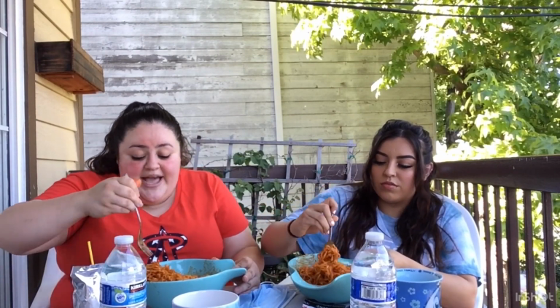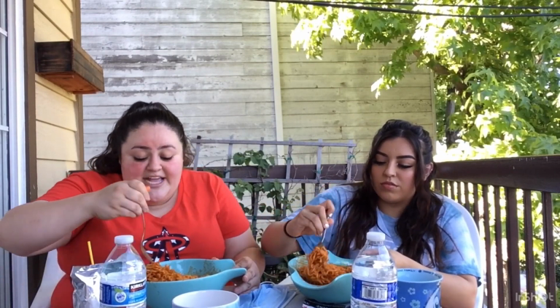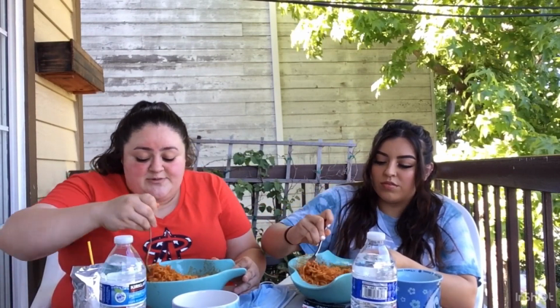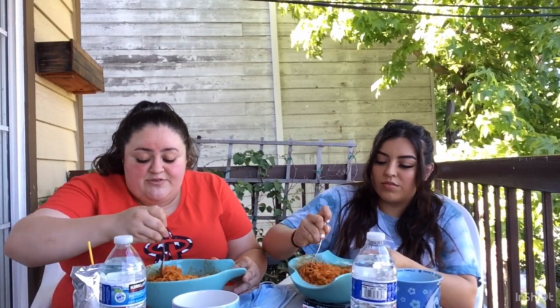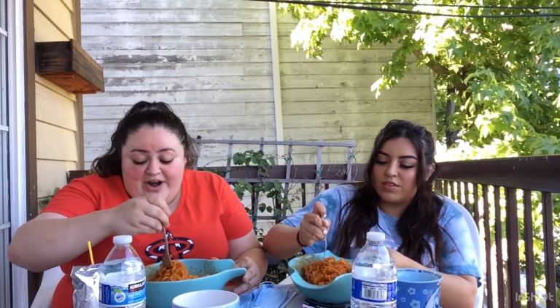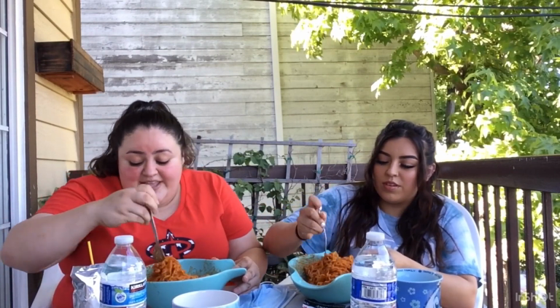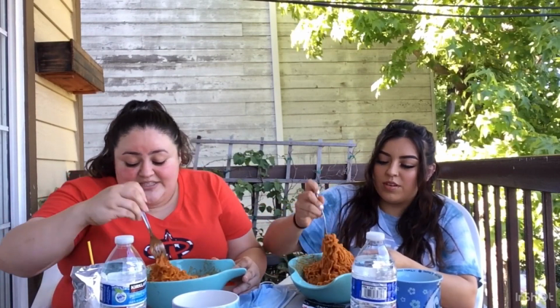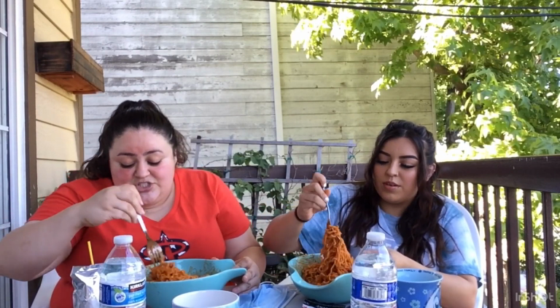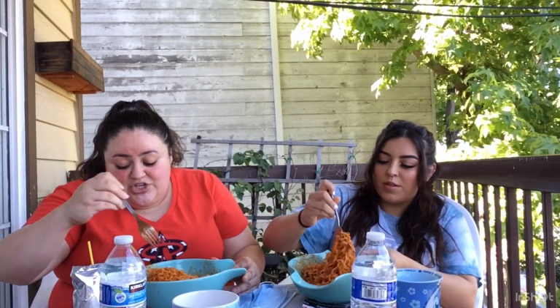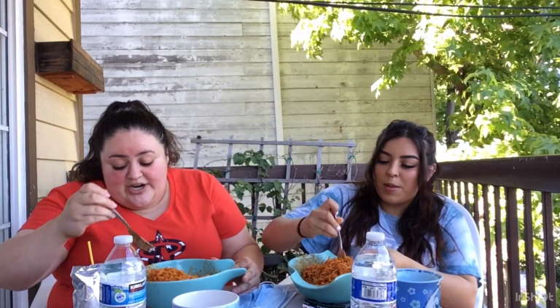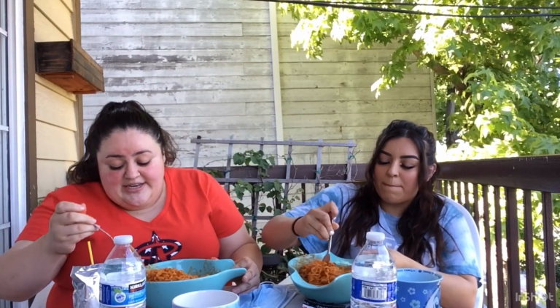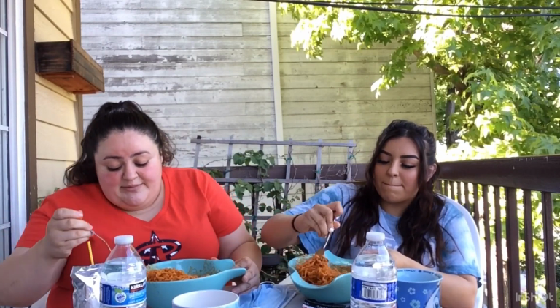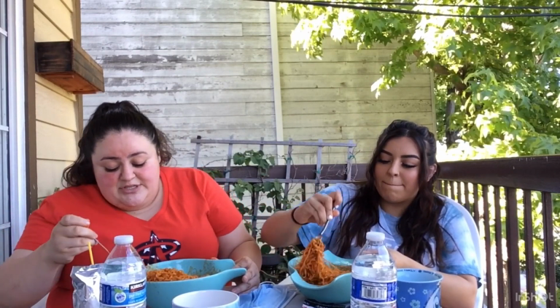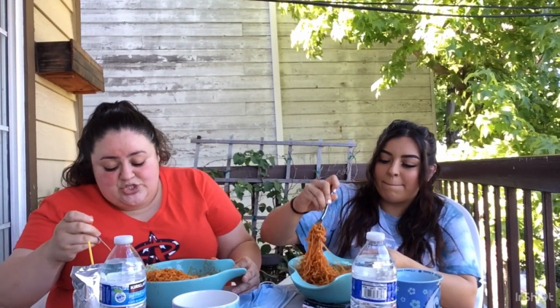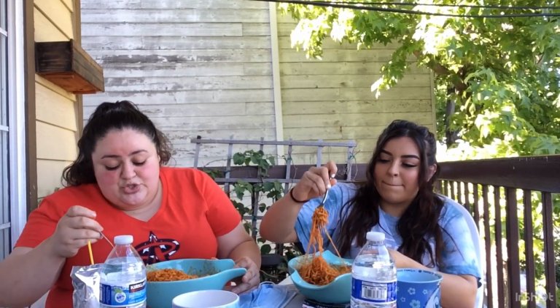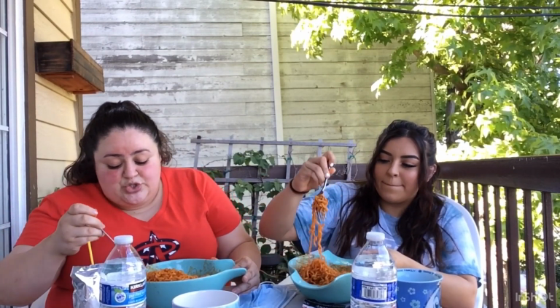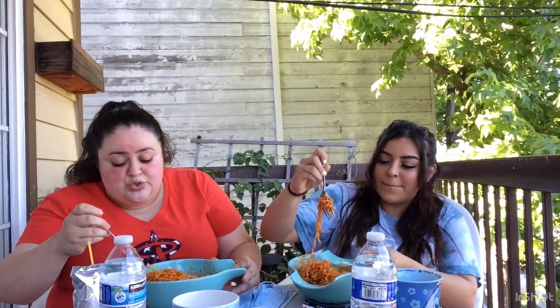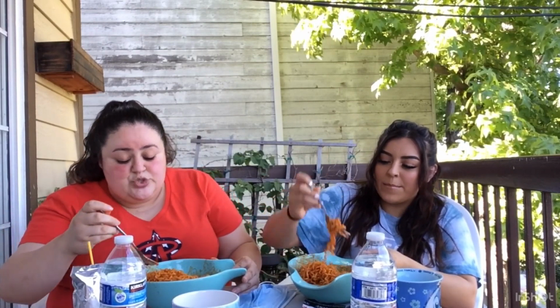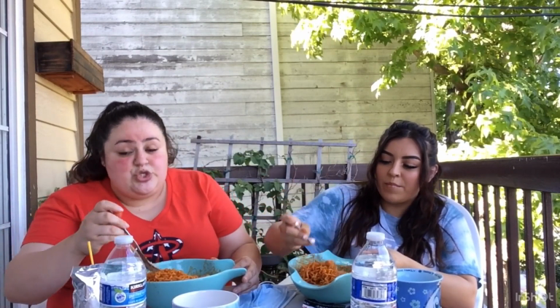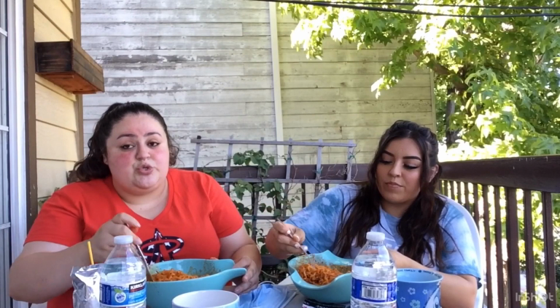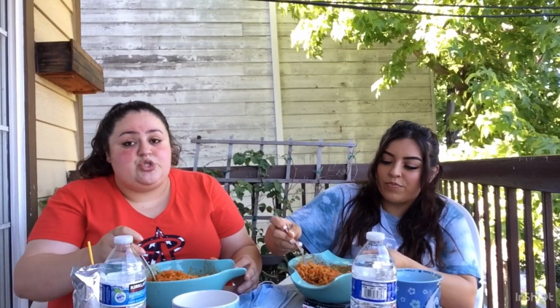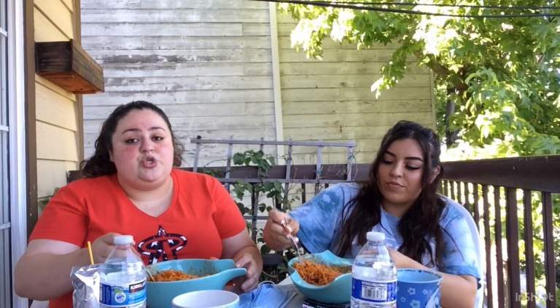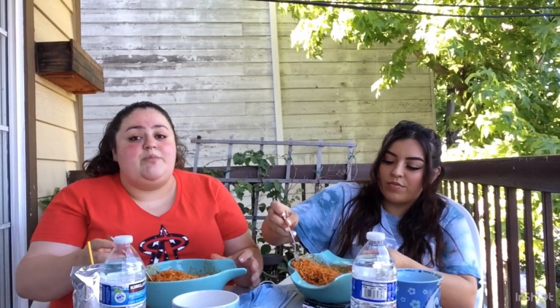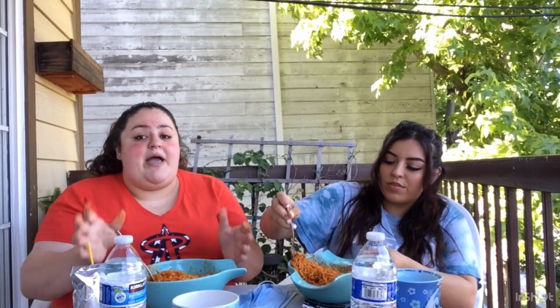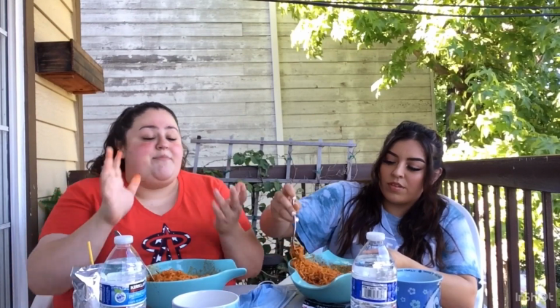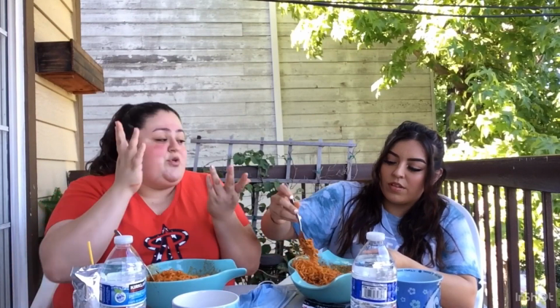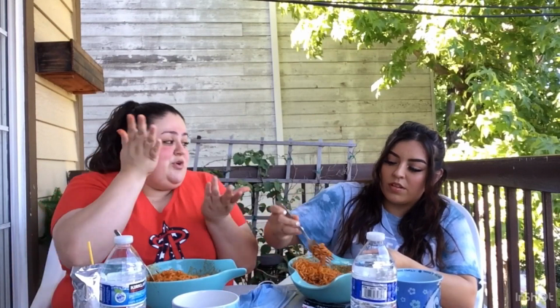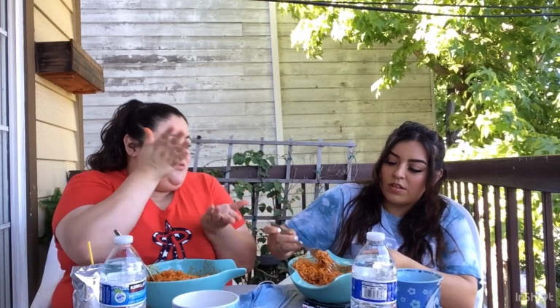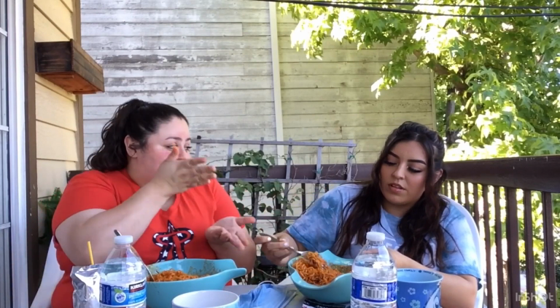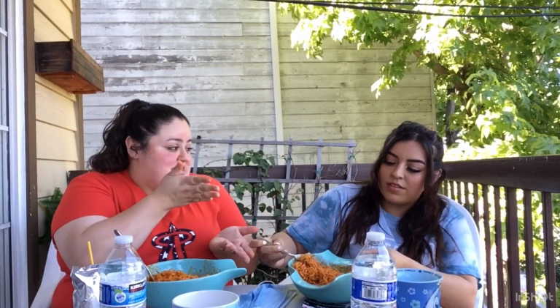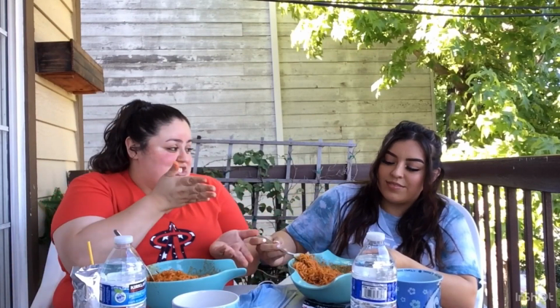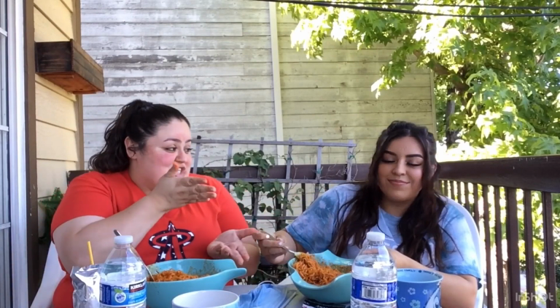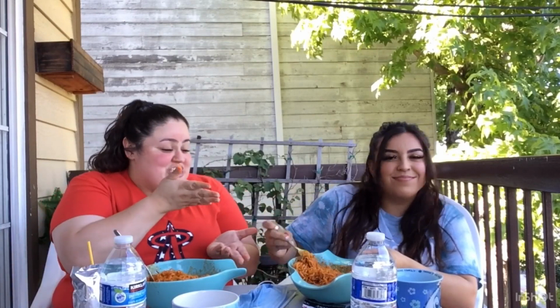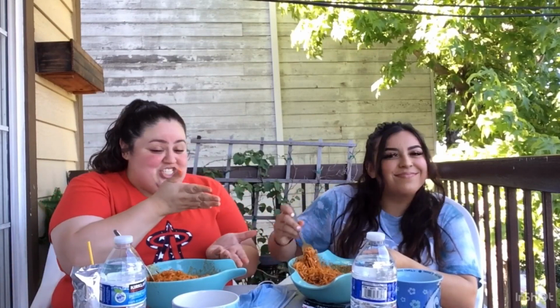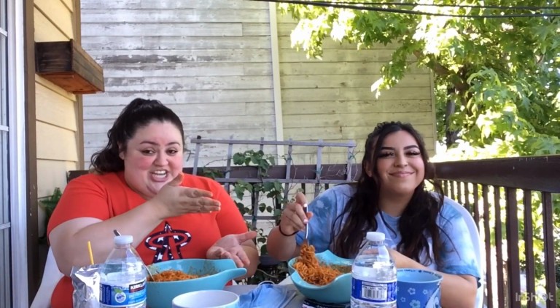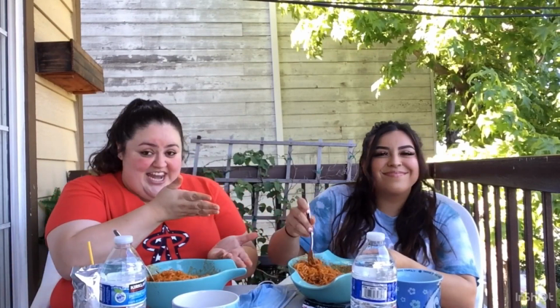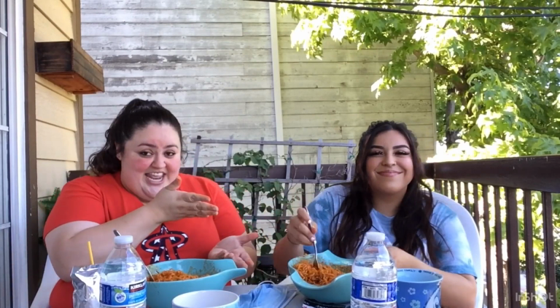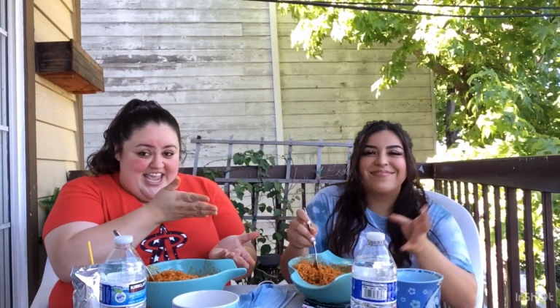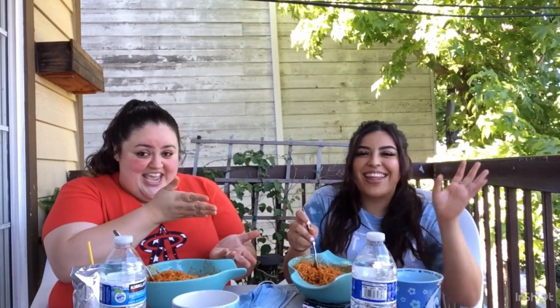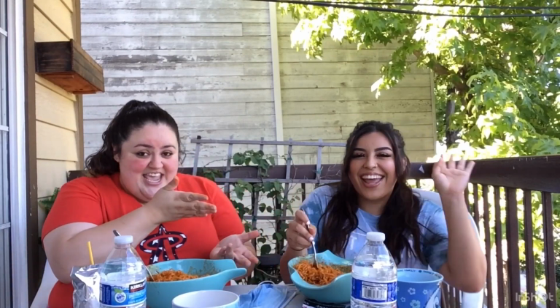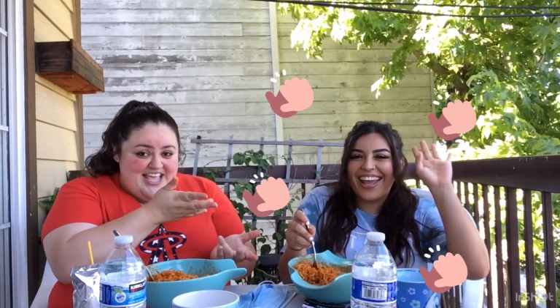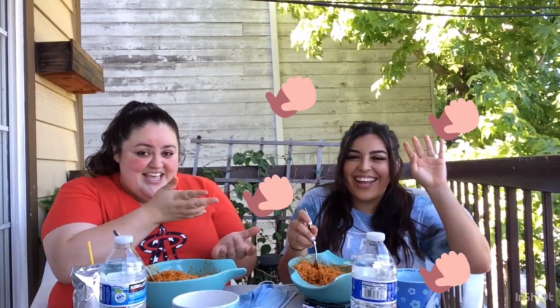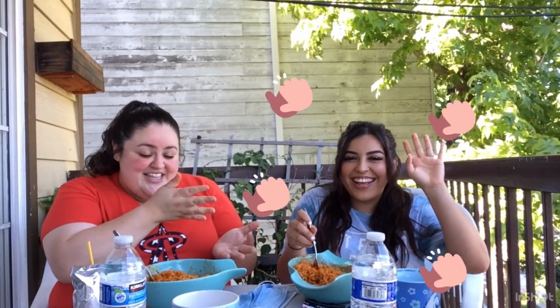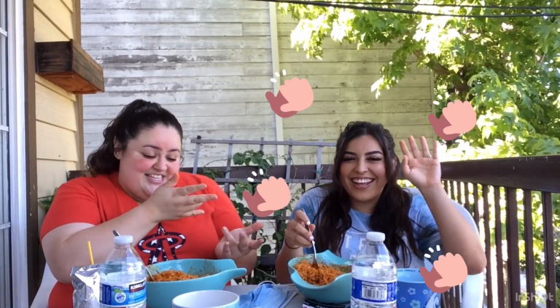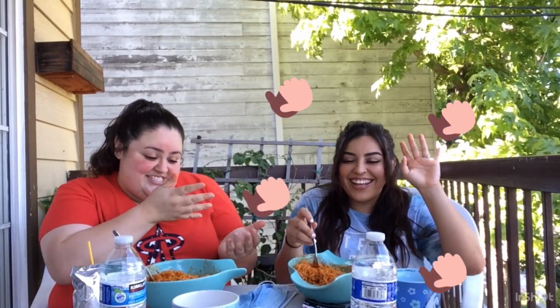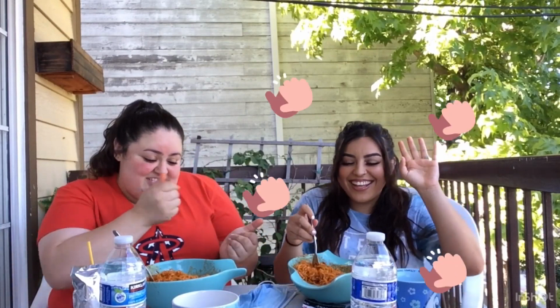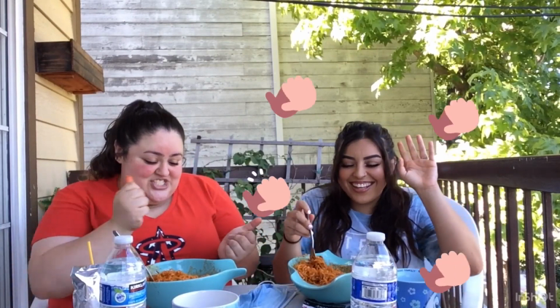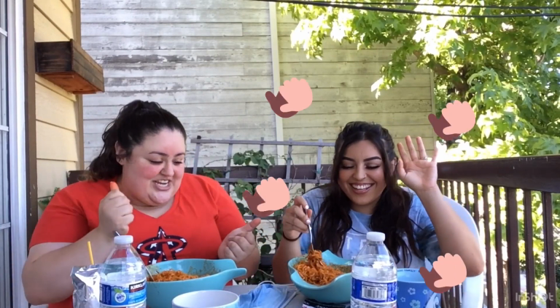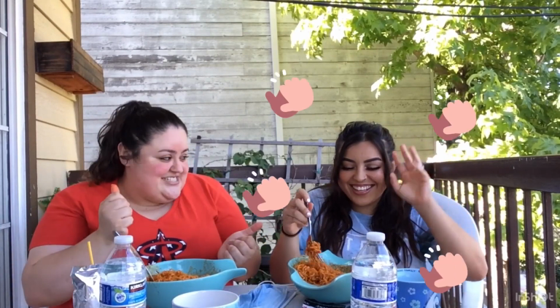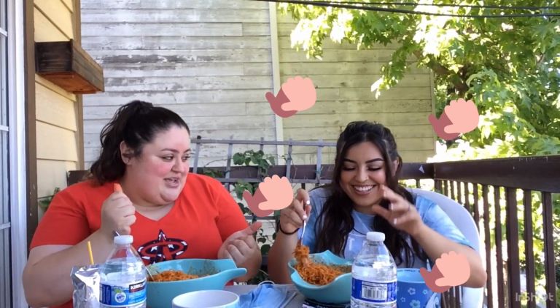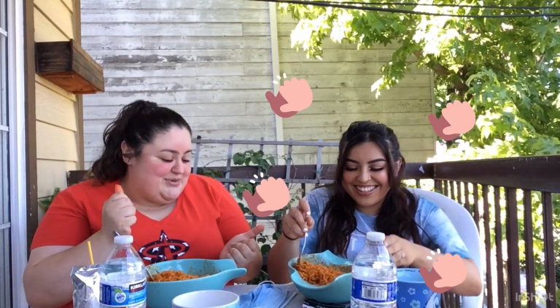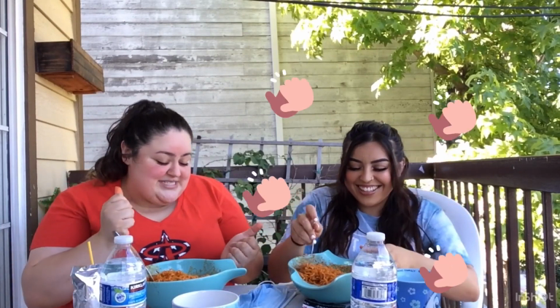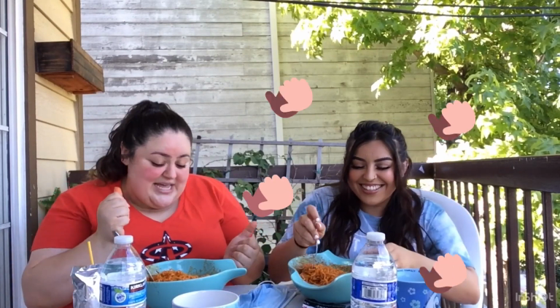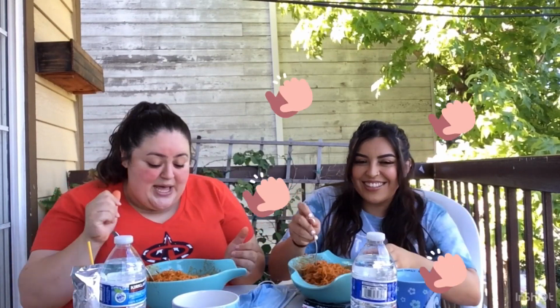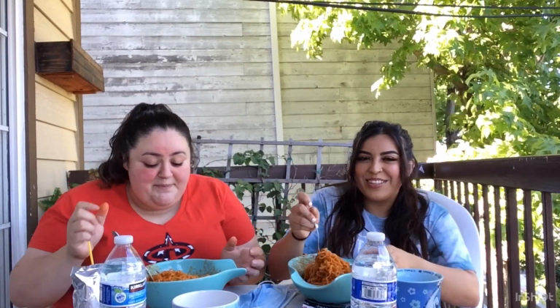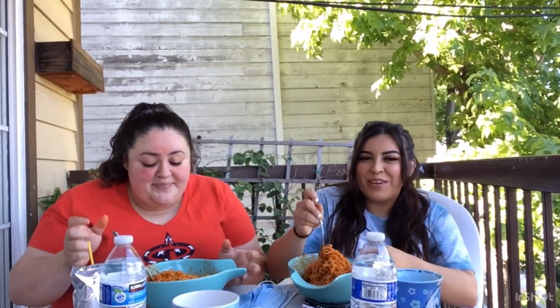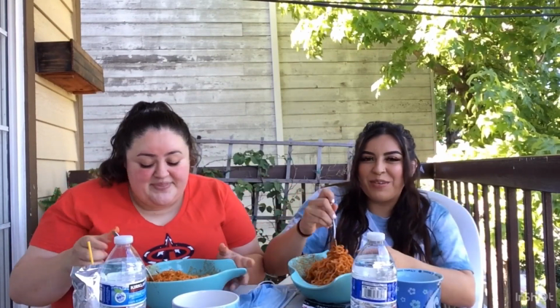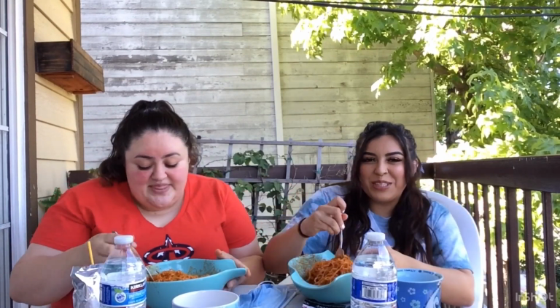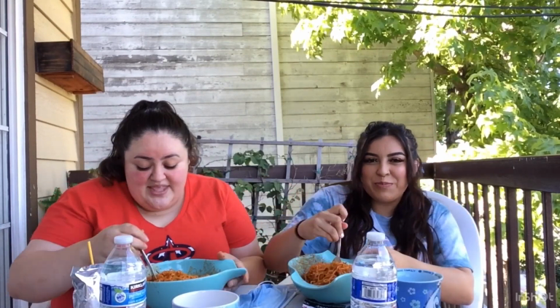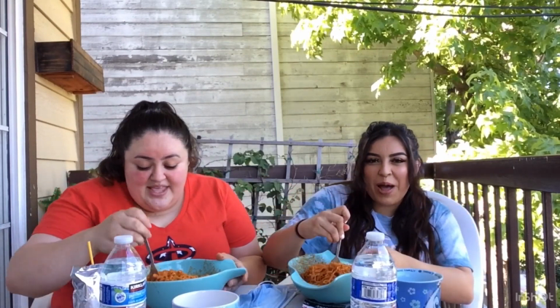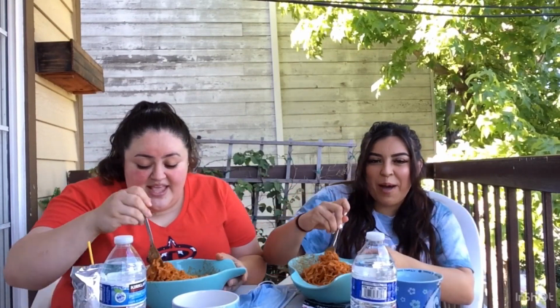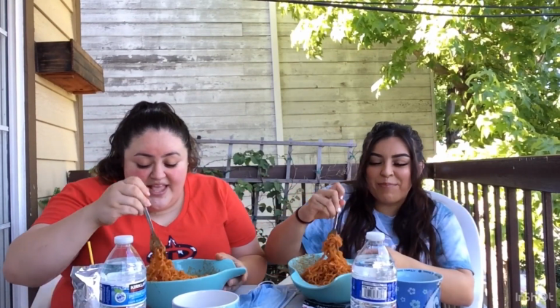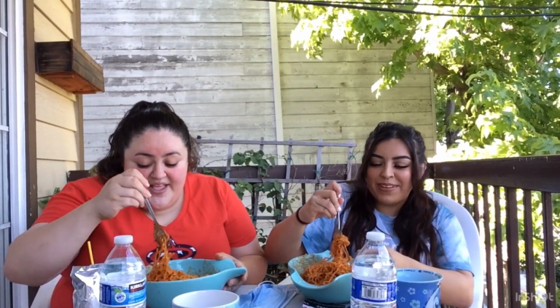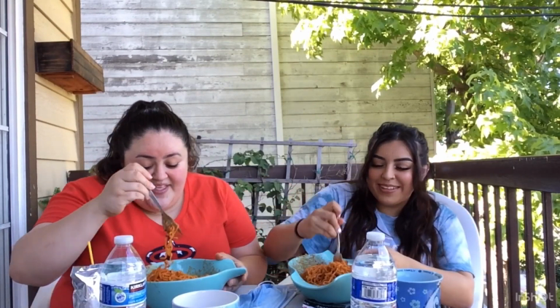But guys, before I get started, let me introduce you to my beautiful sister Jenny. This is Jenny — say what's up. What's poppin?